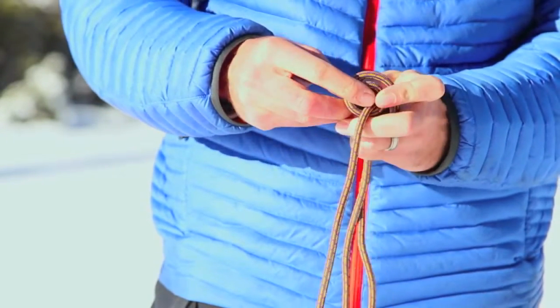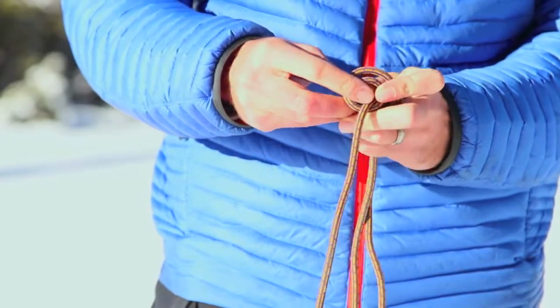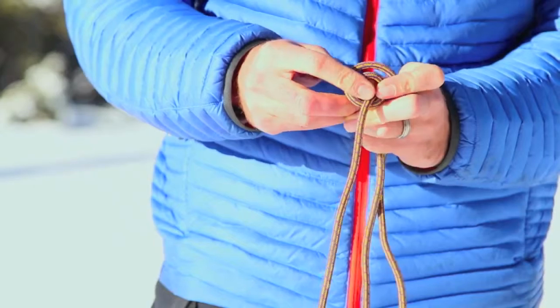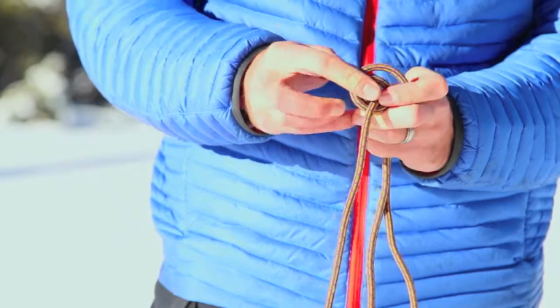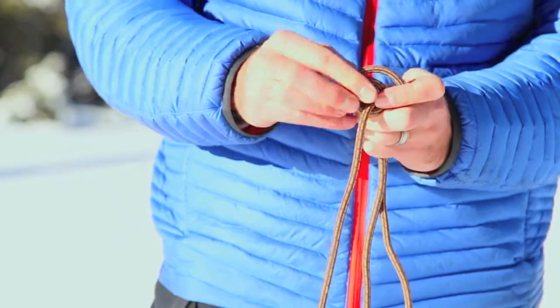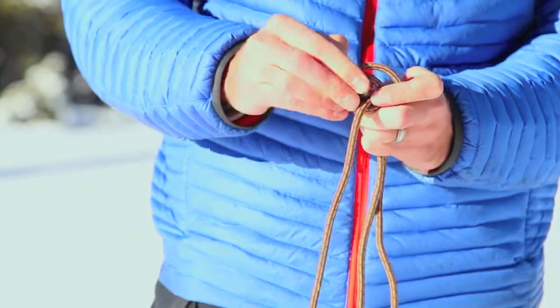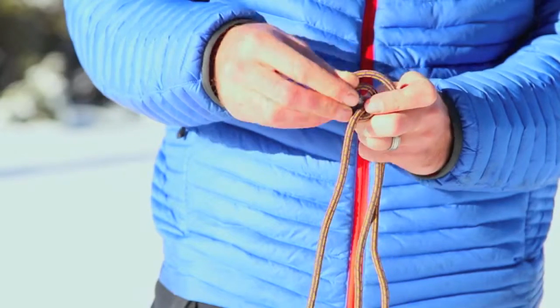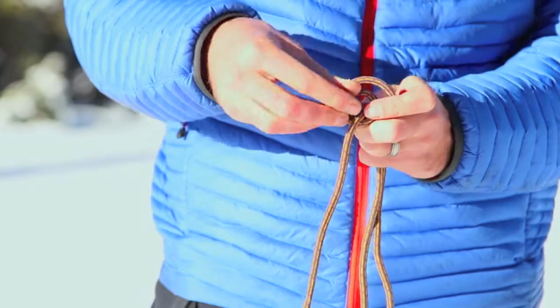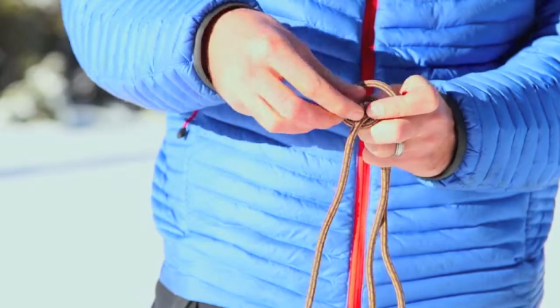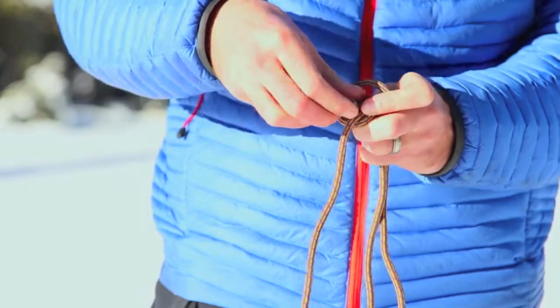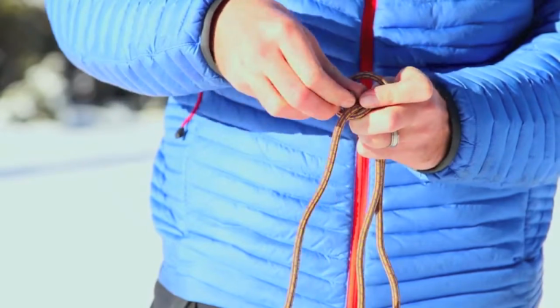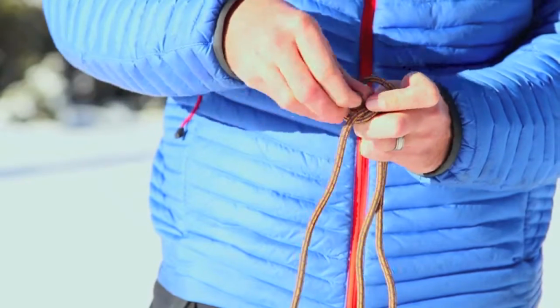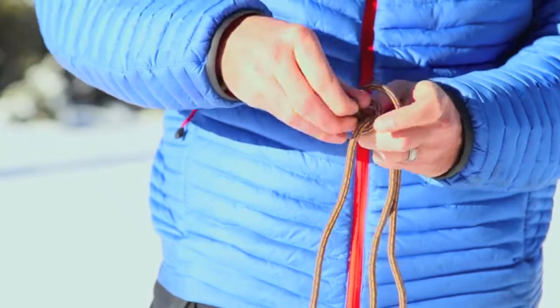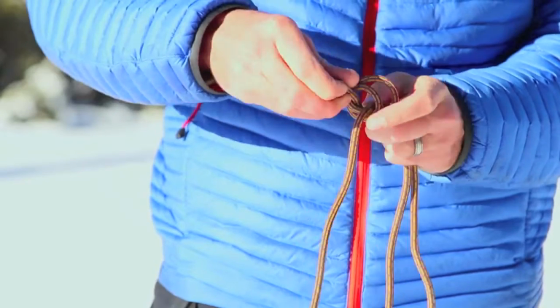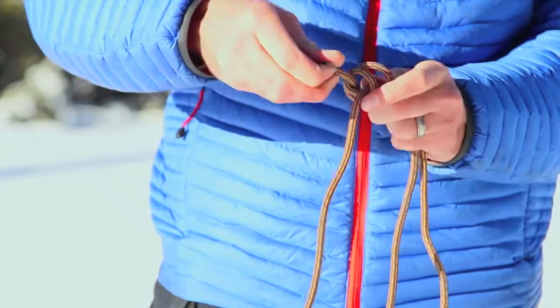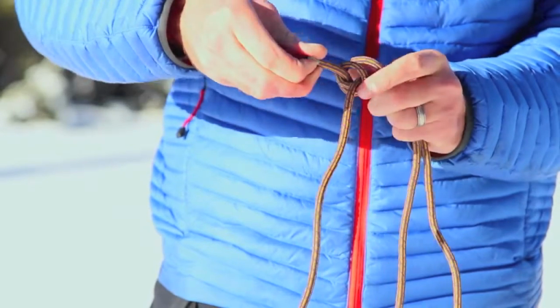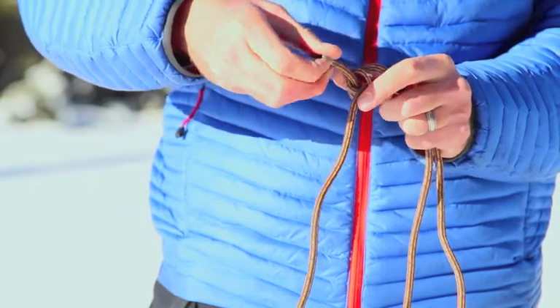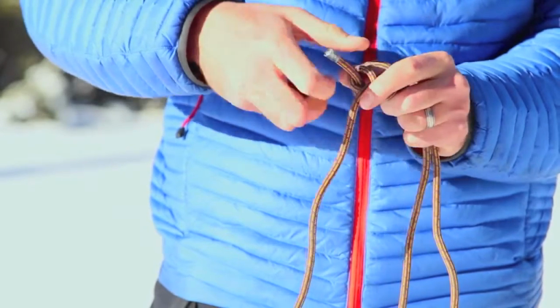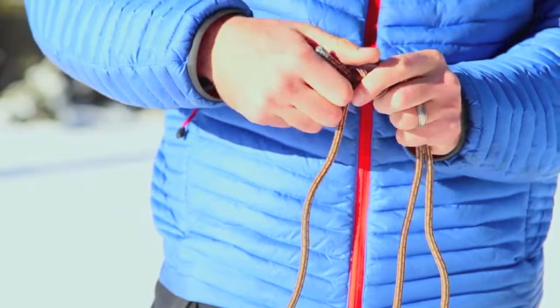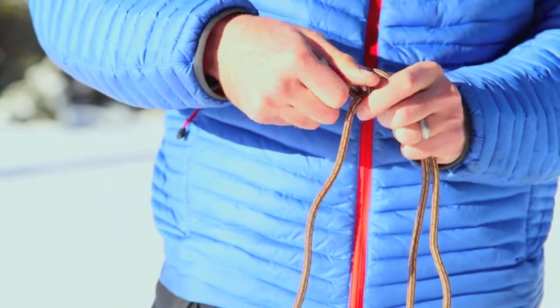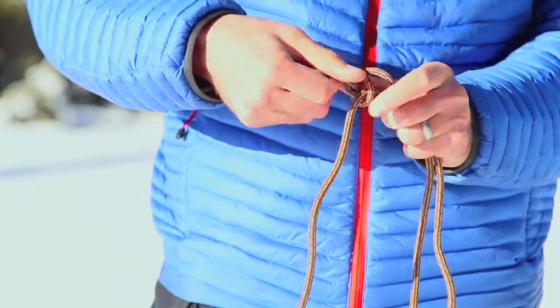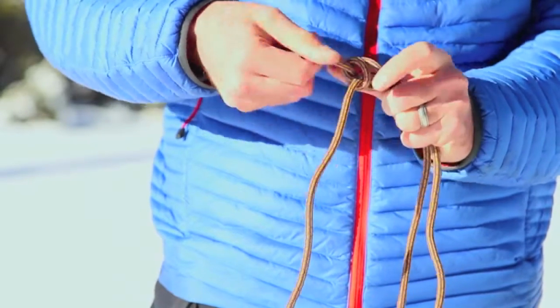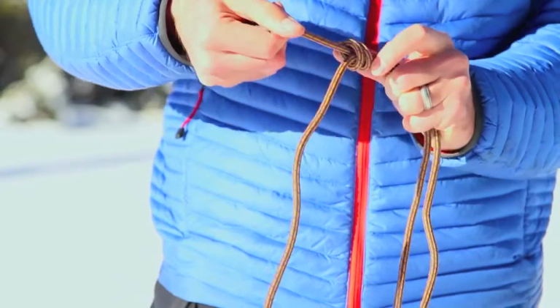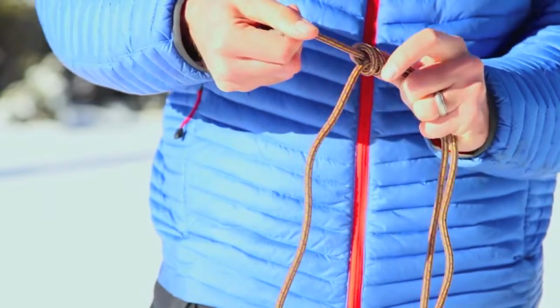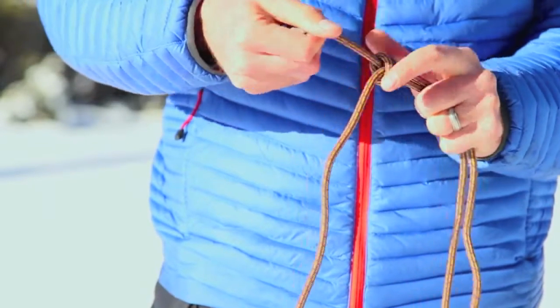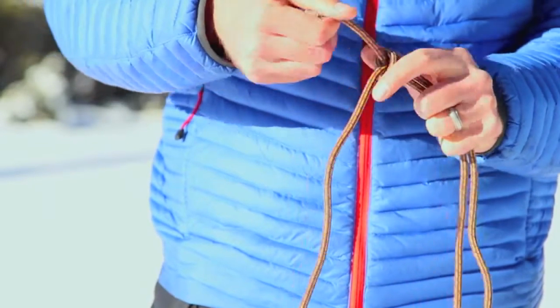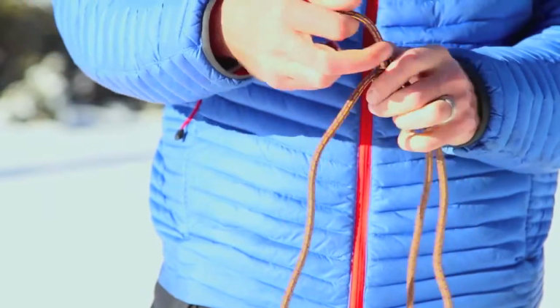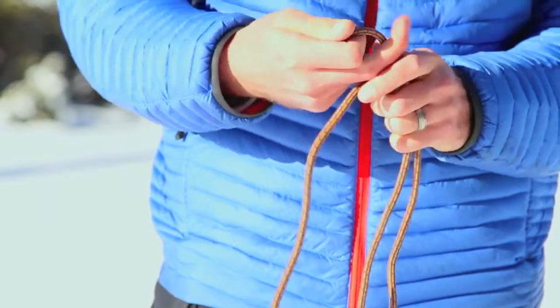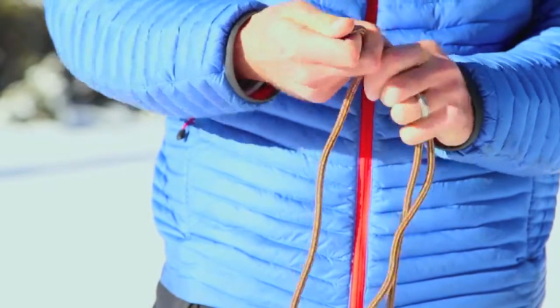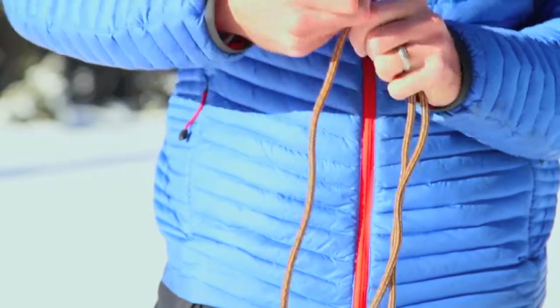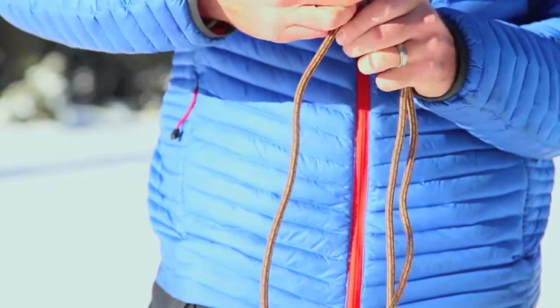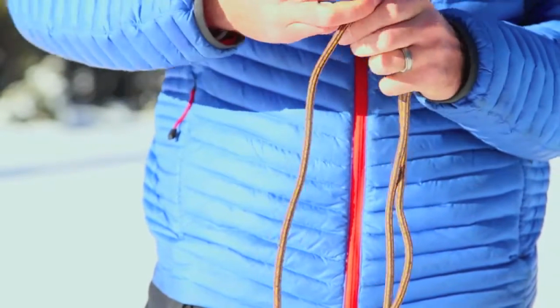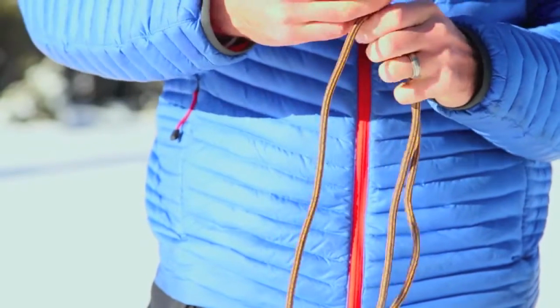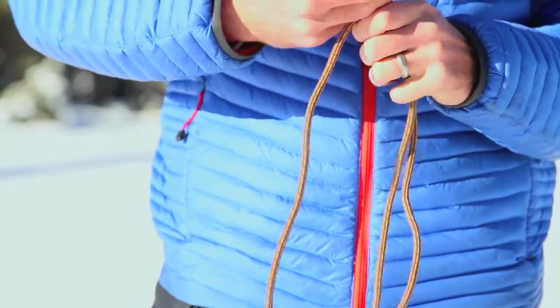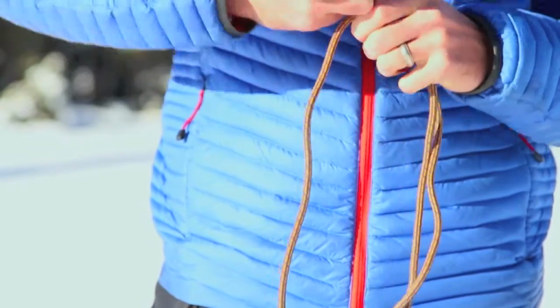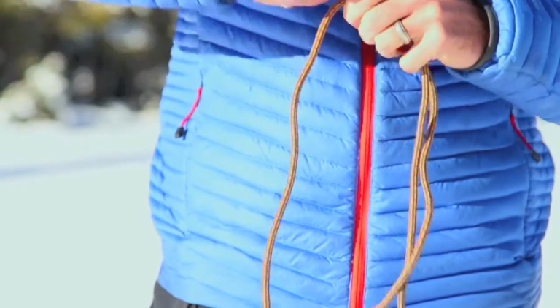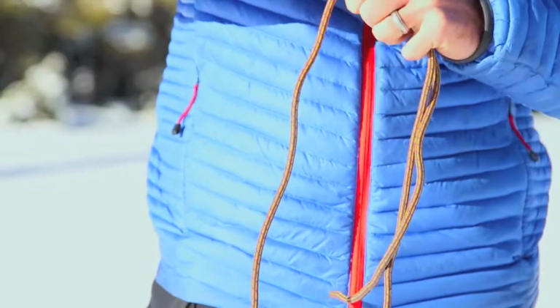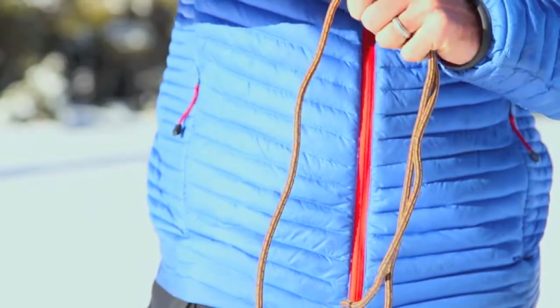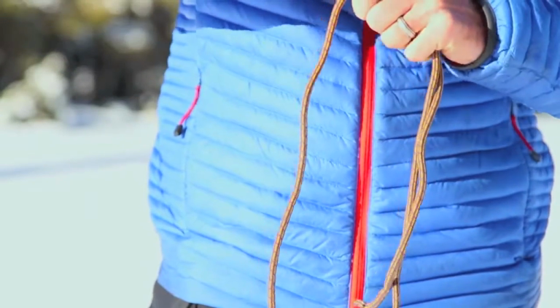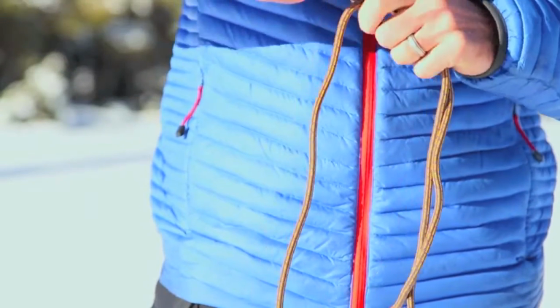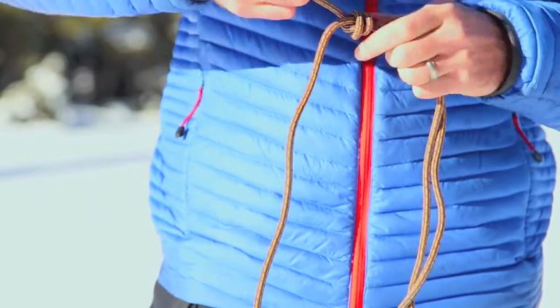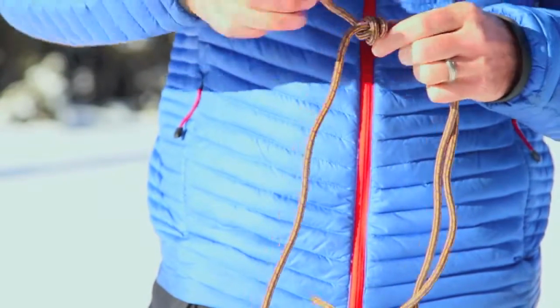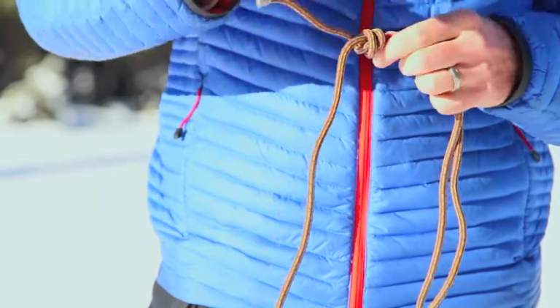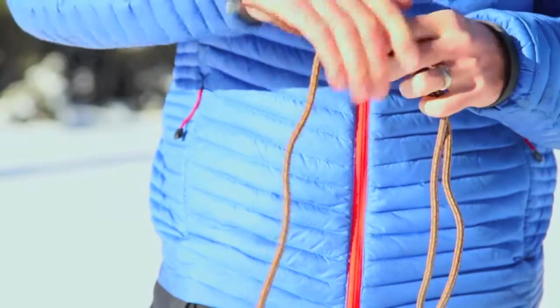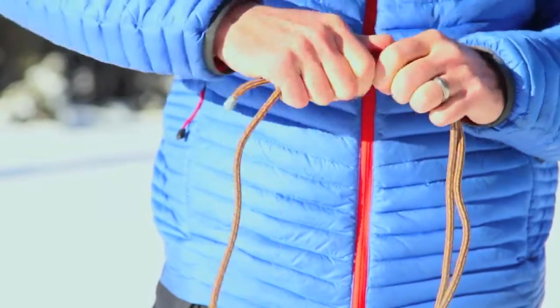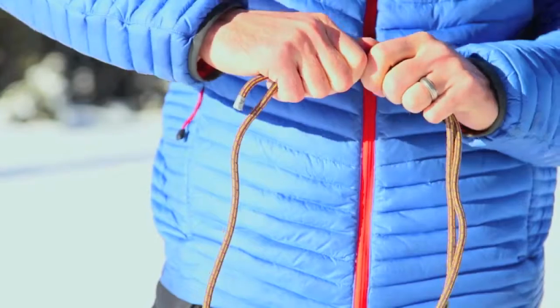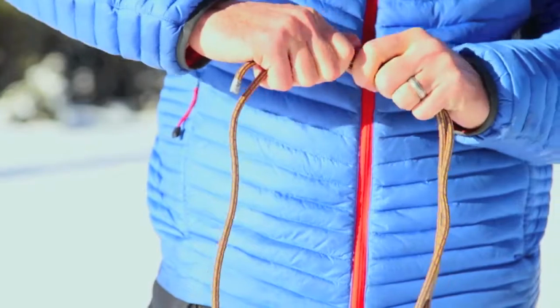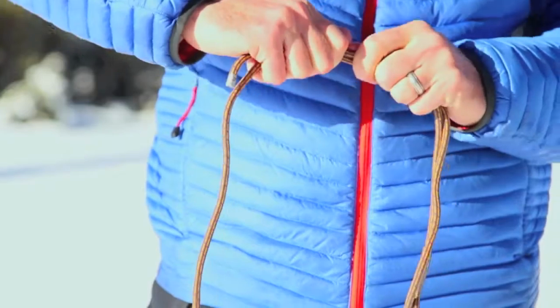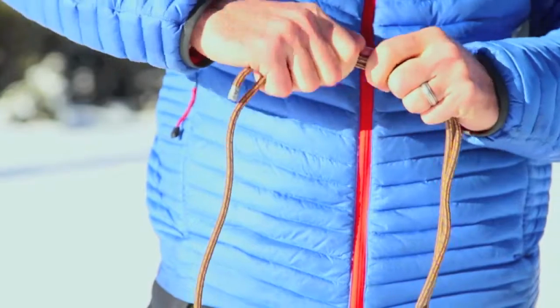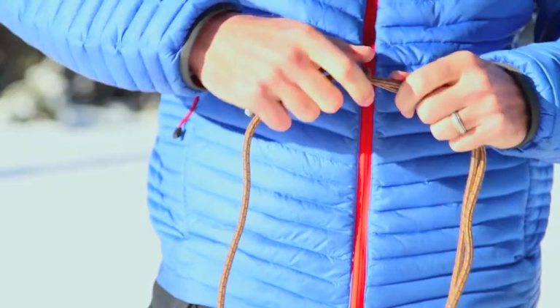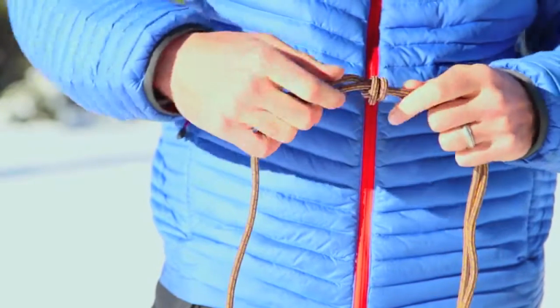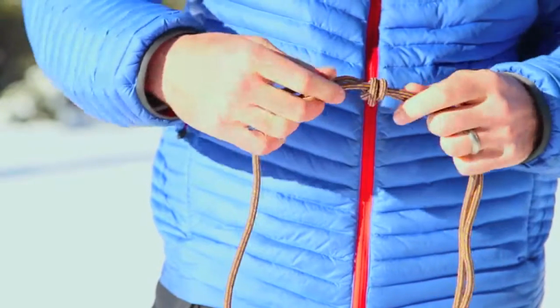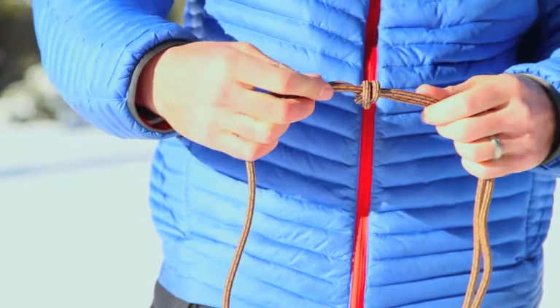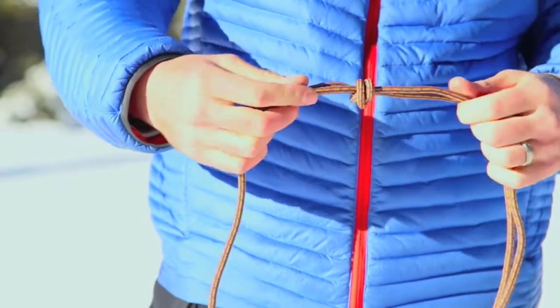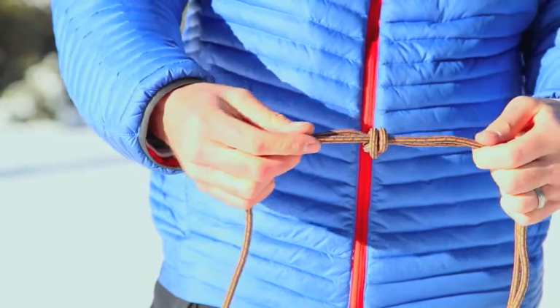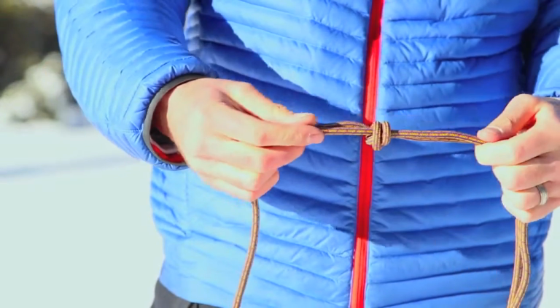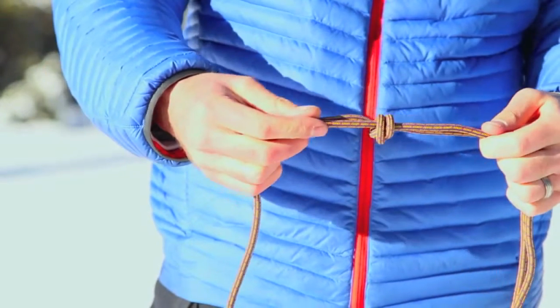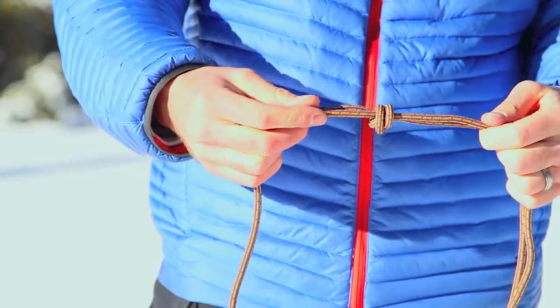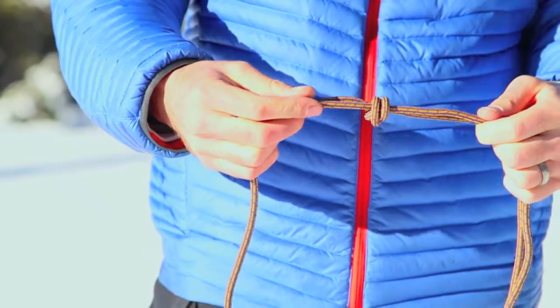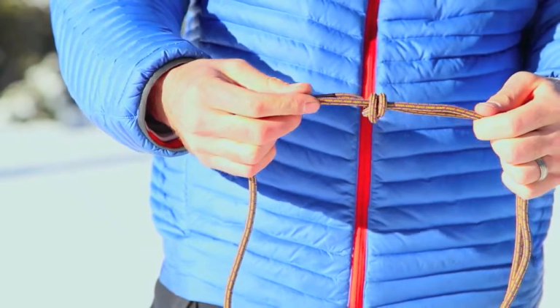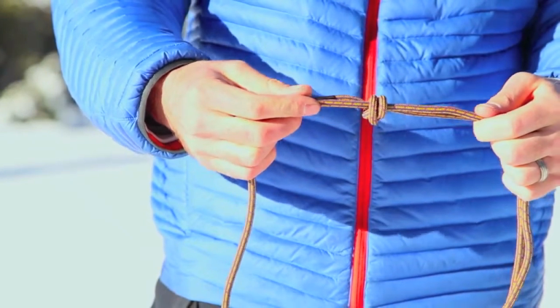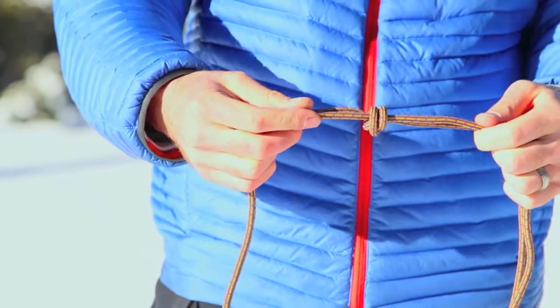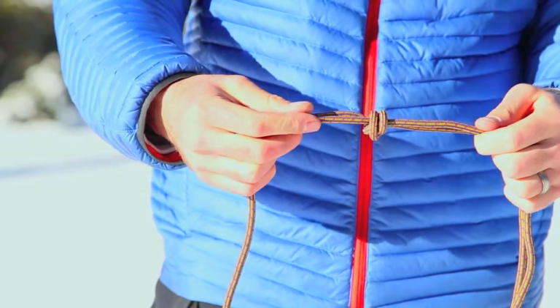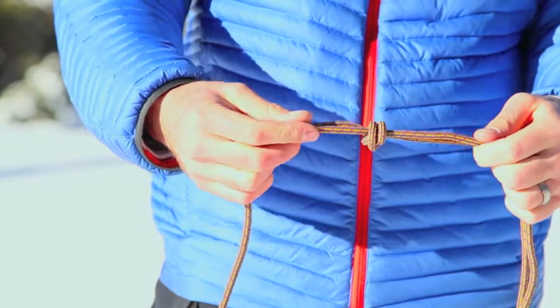Just like that. Pull tight. There's half the knot.